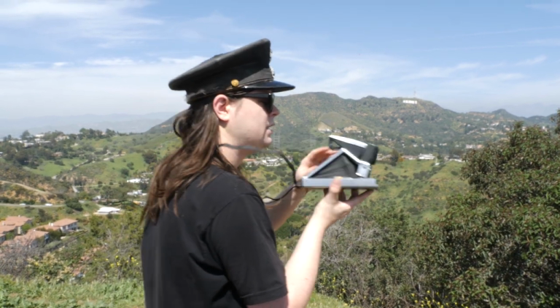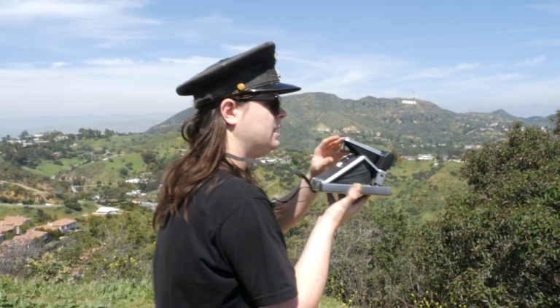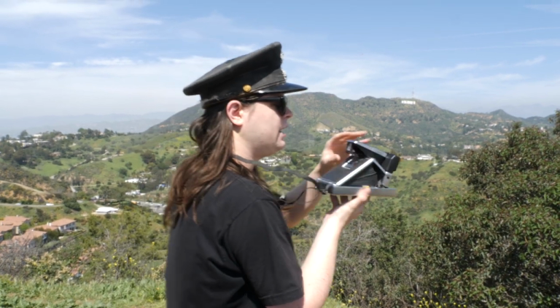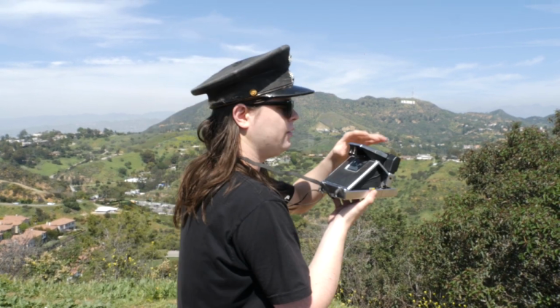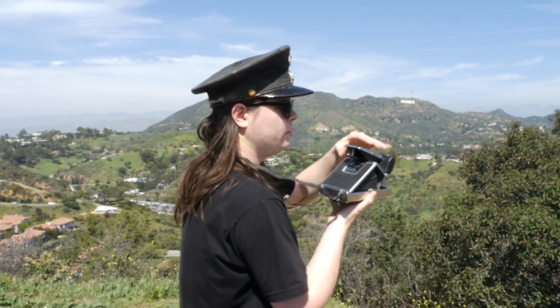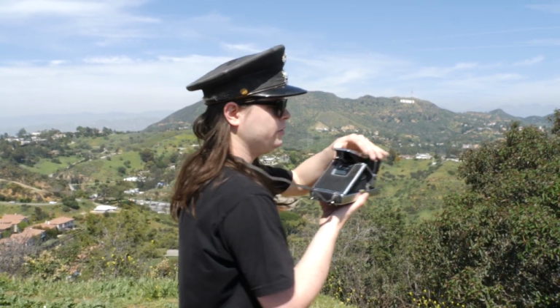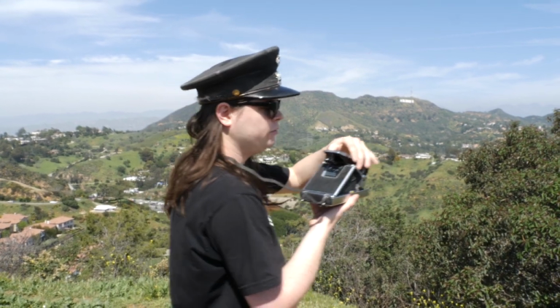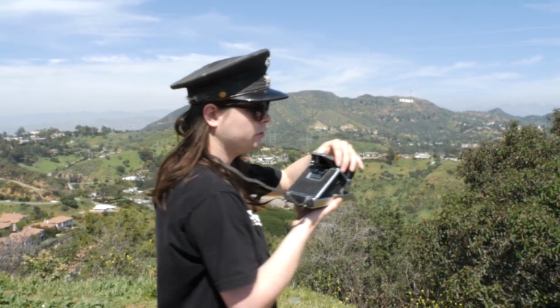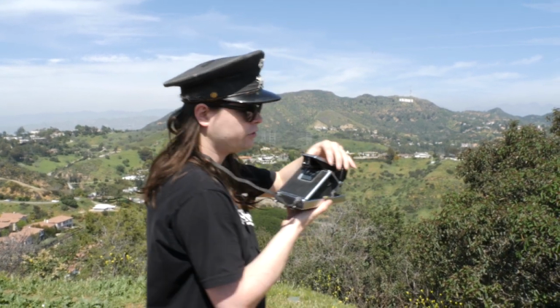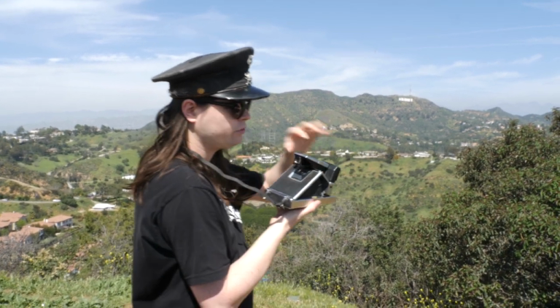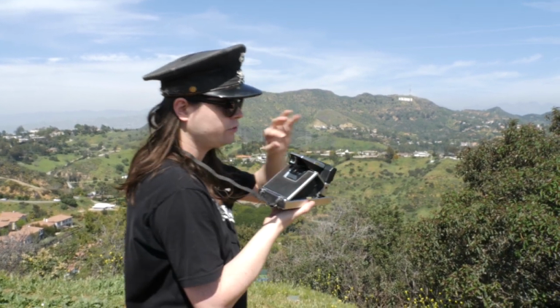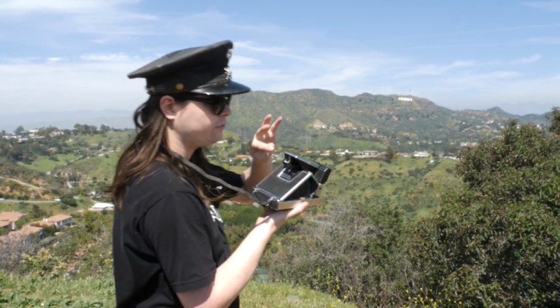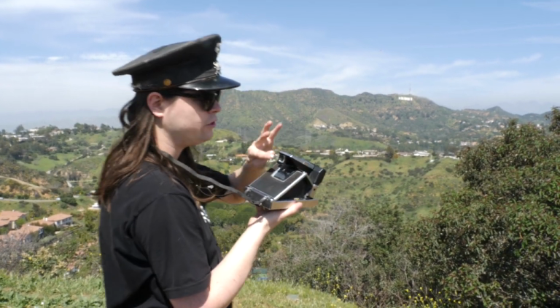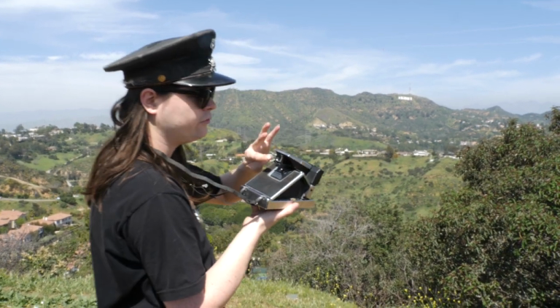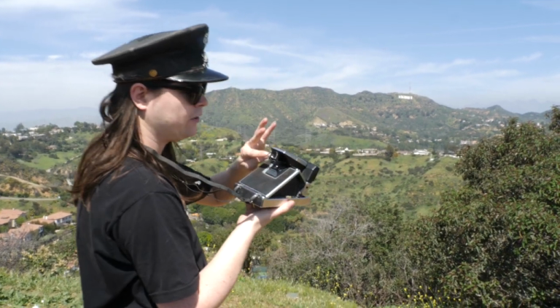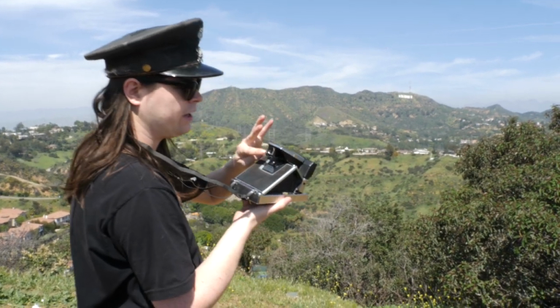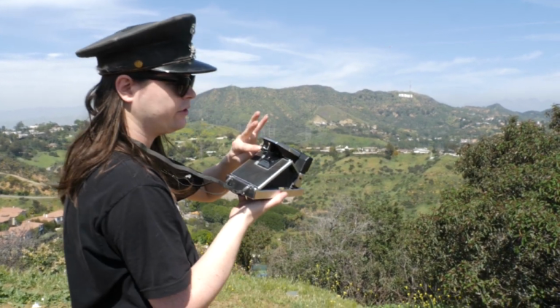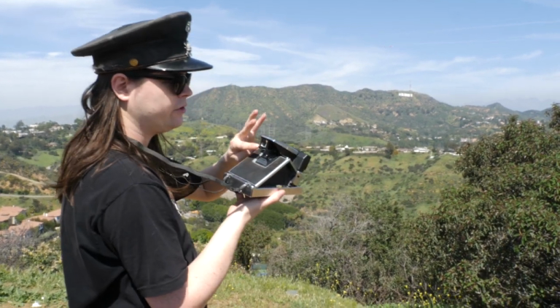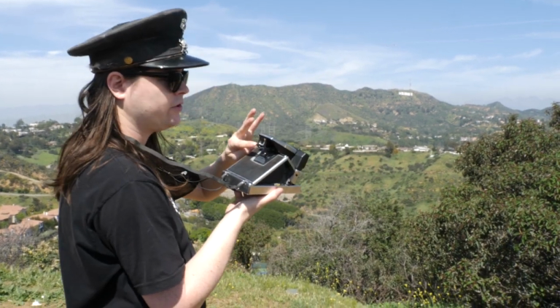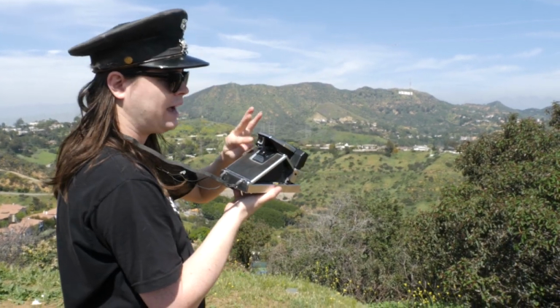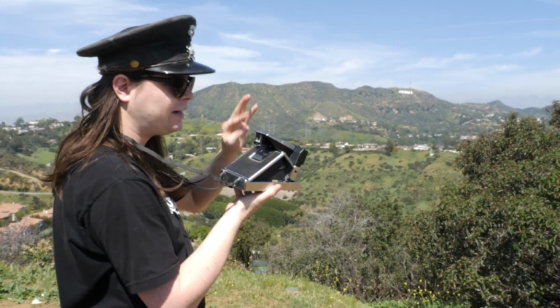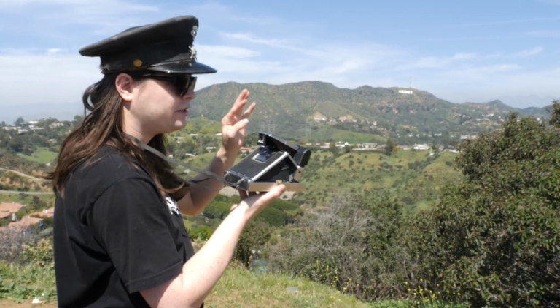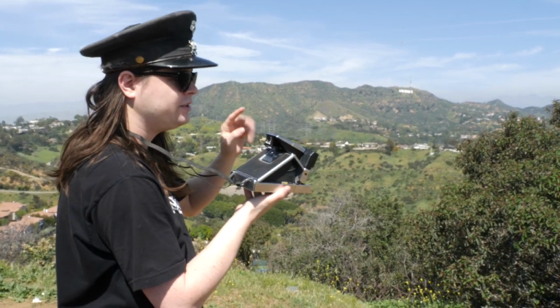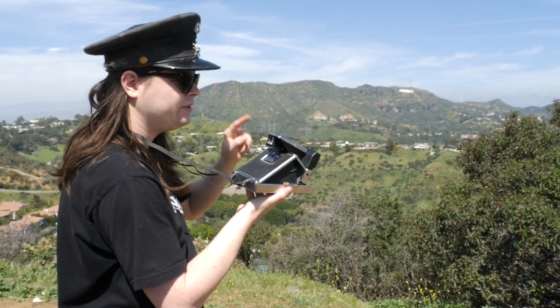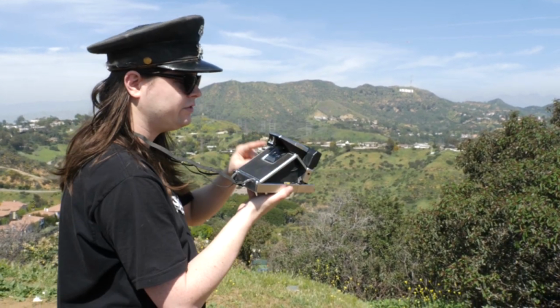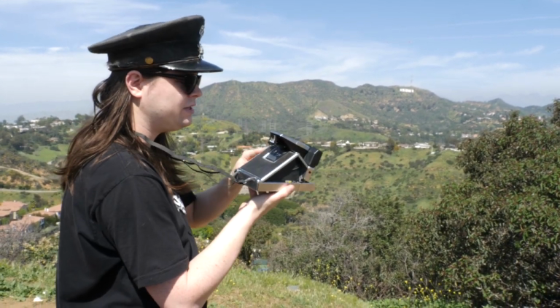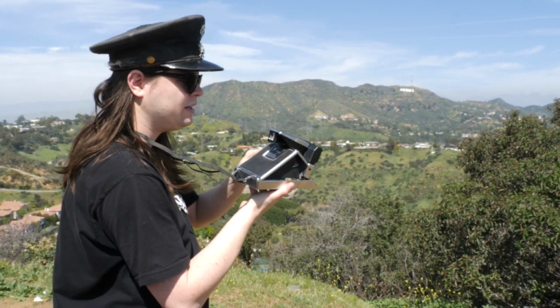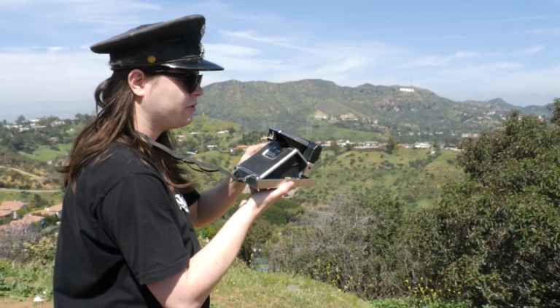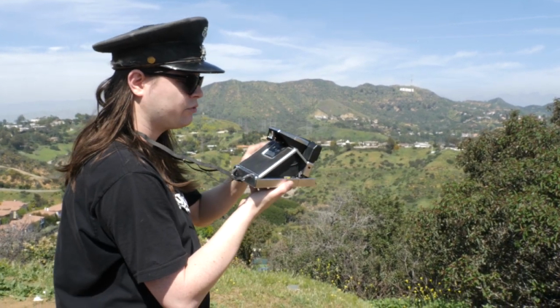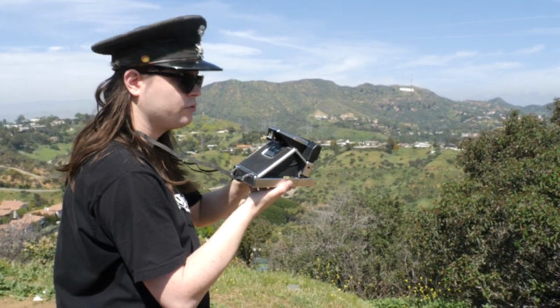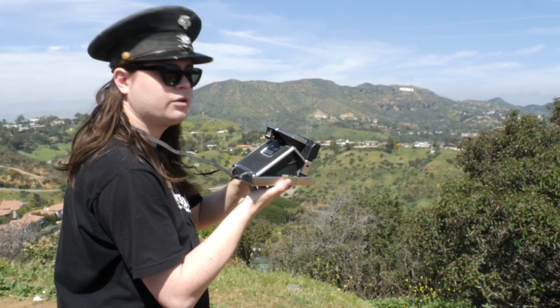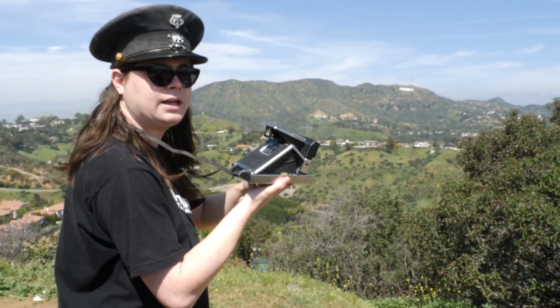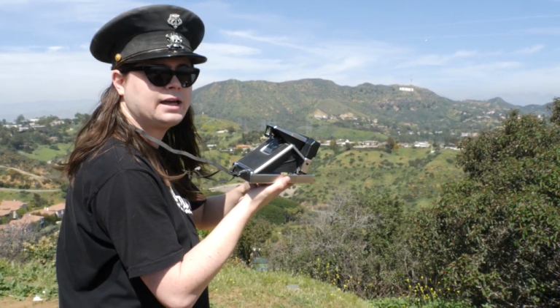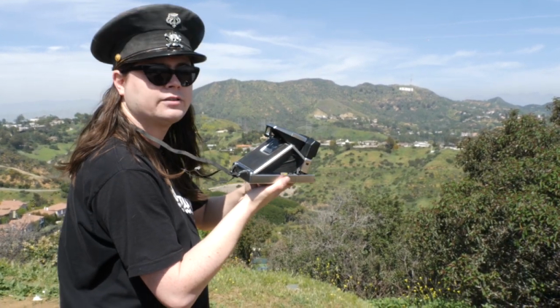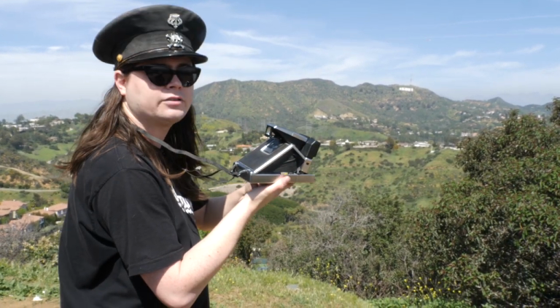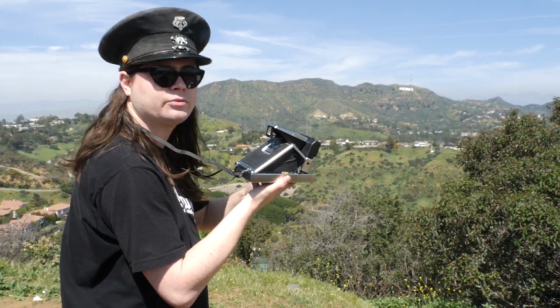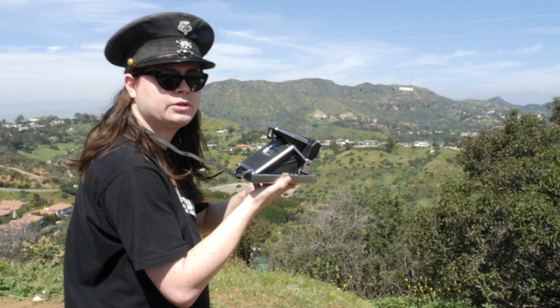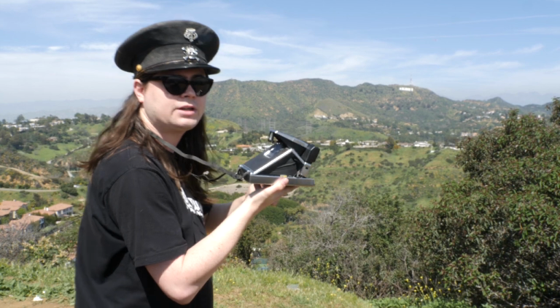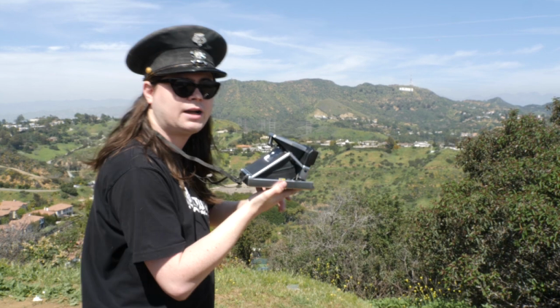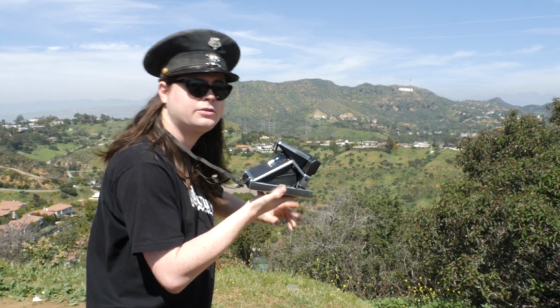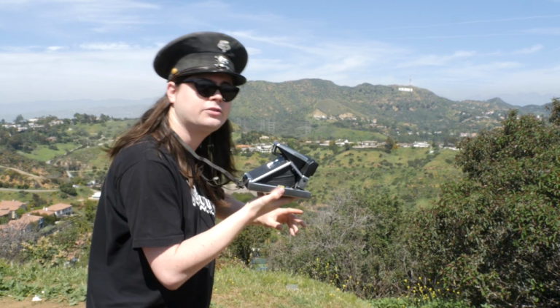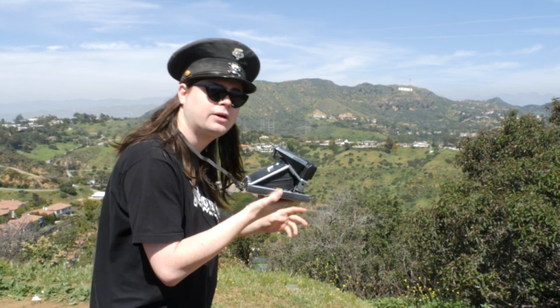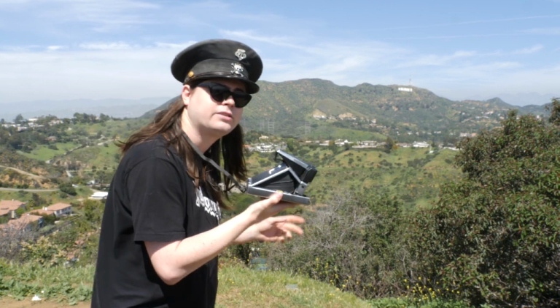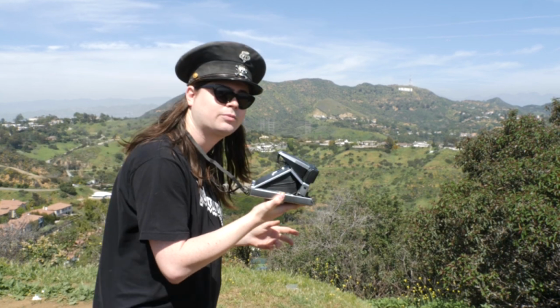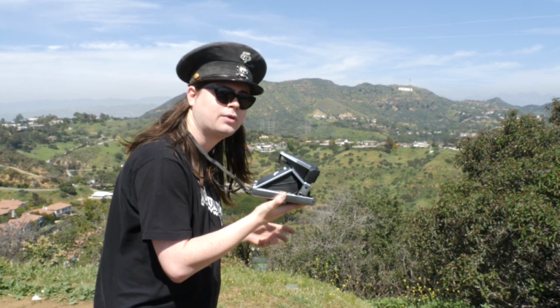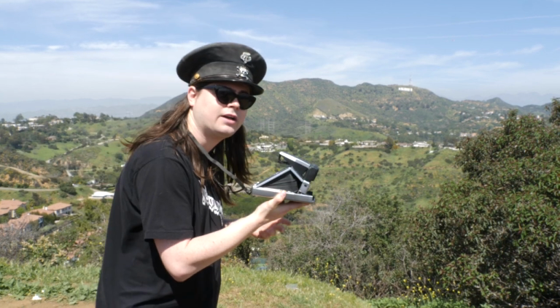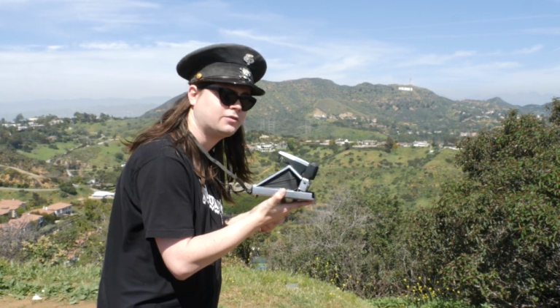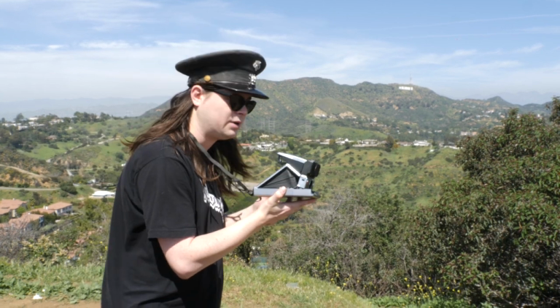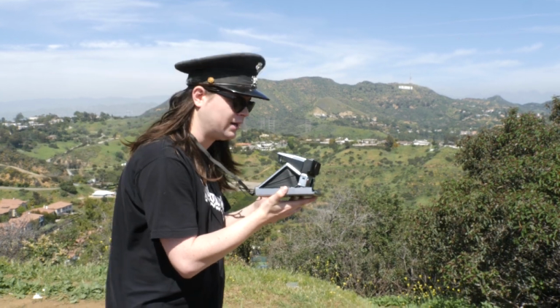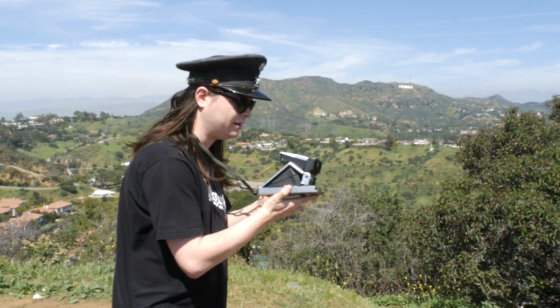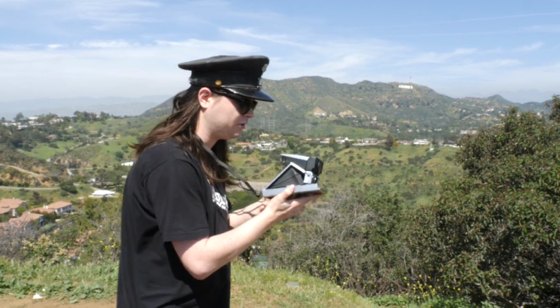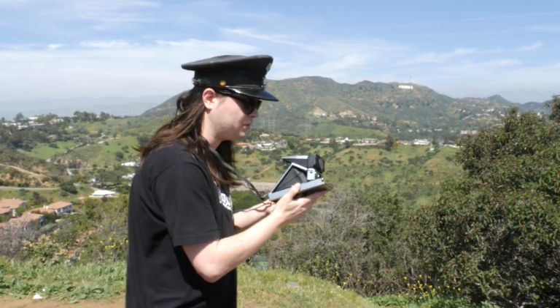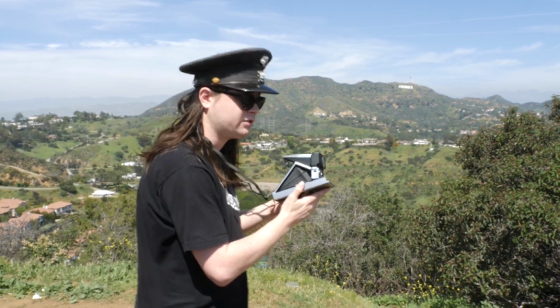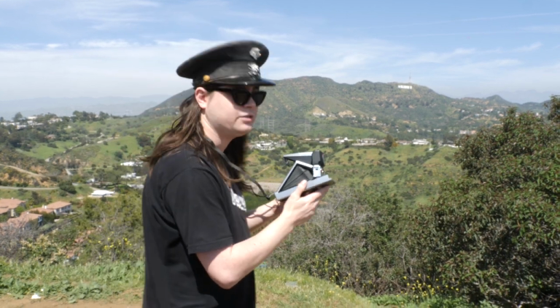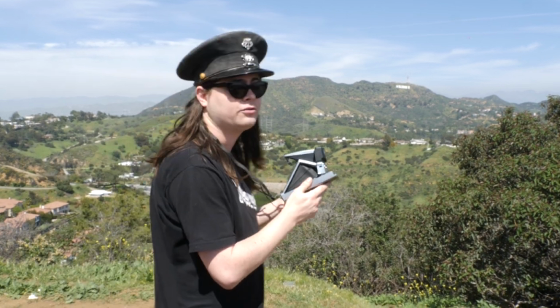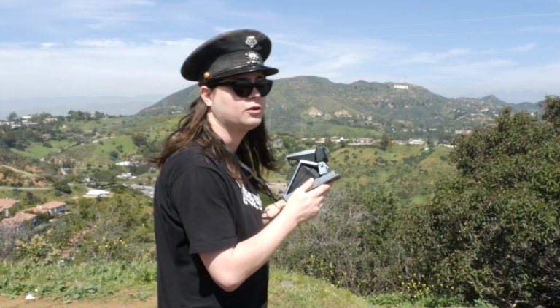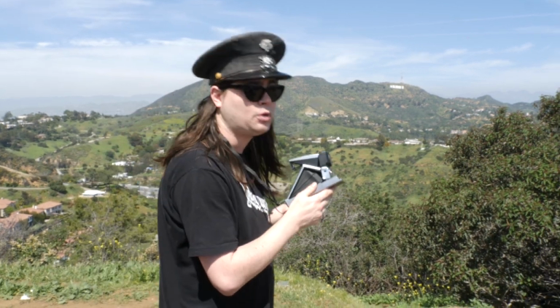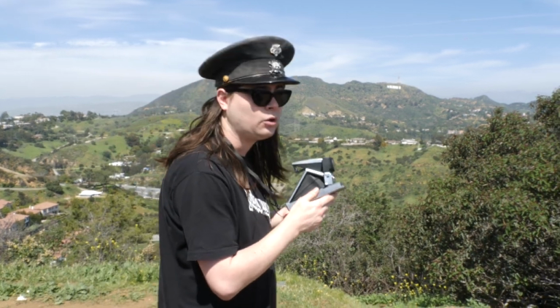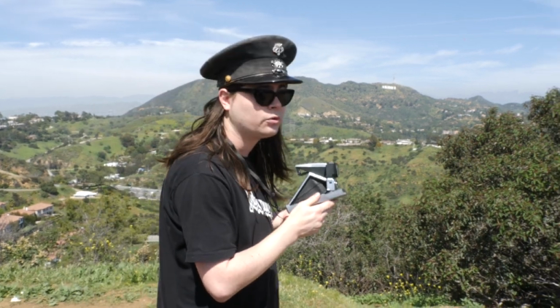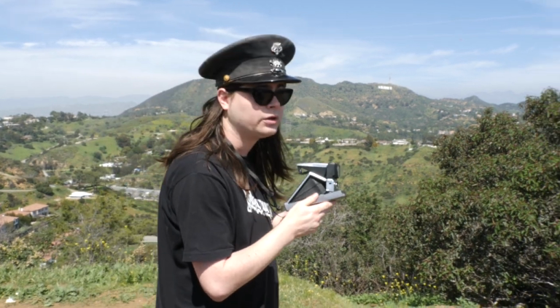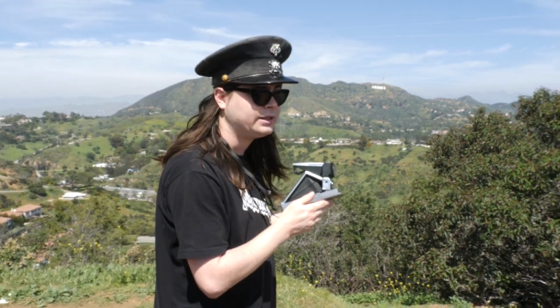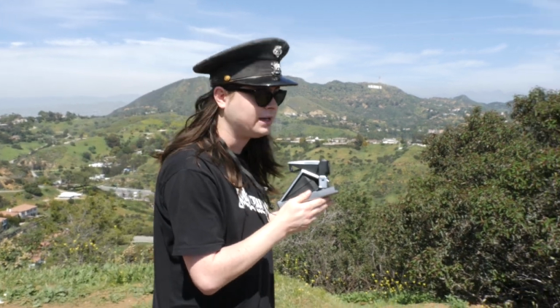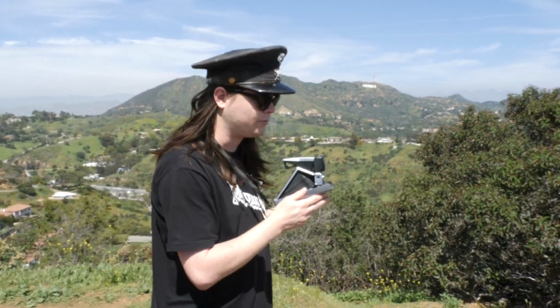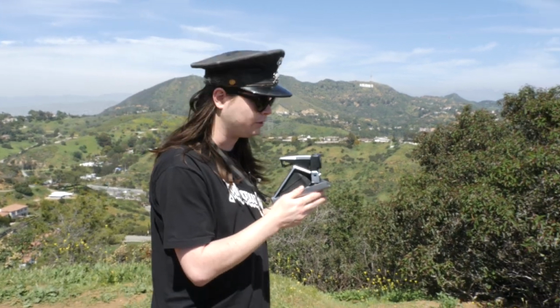And when you look through the viewfinder, you're actually seeing through the lens, which I was quite surprised by, especially for a Polaroid camera.